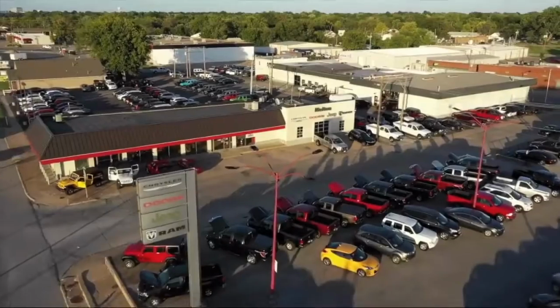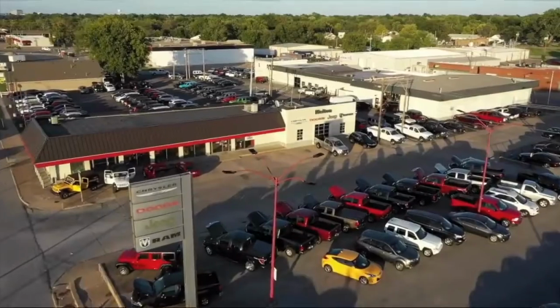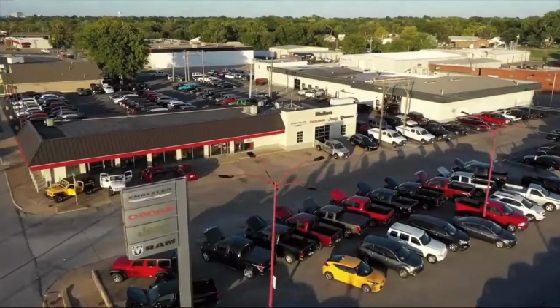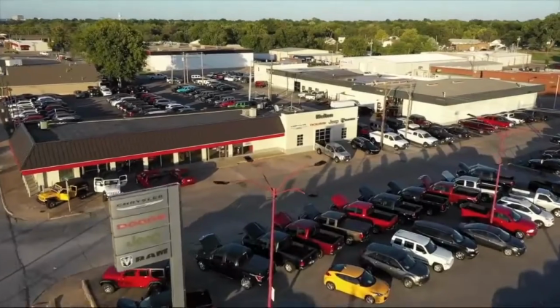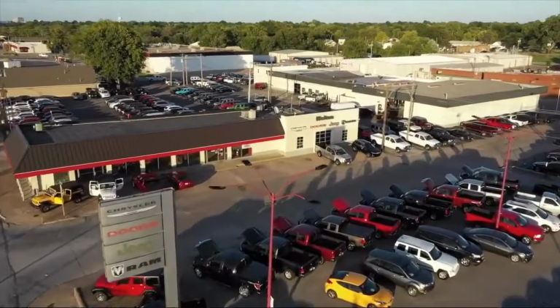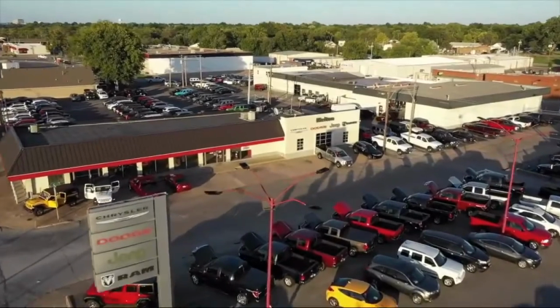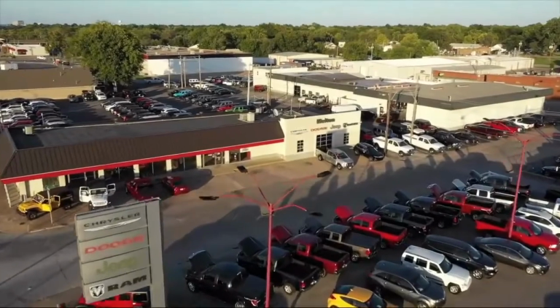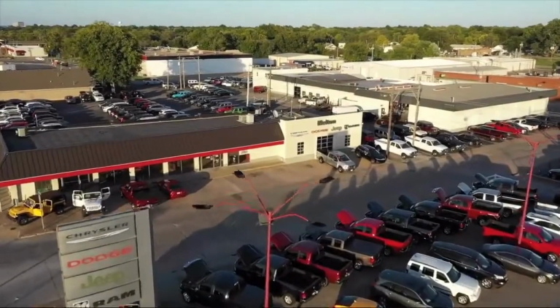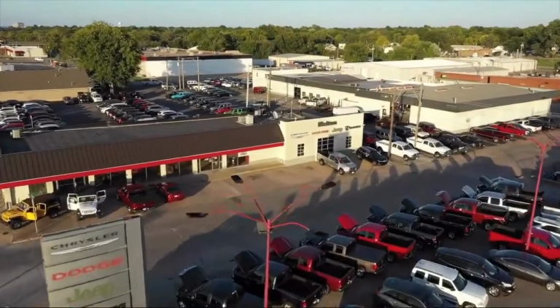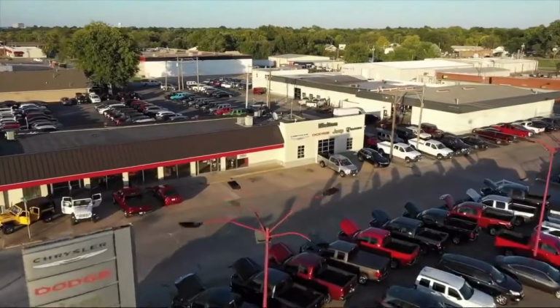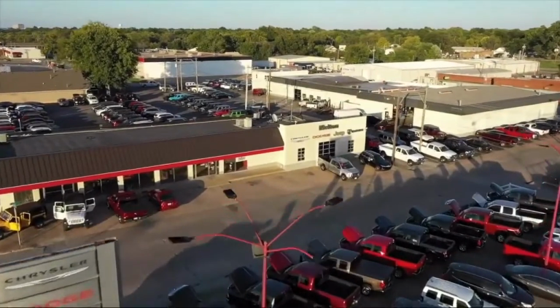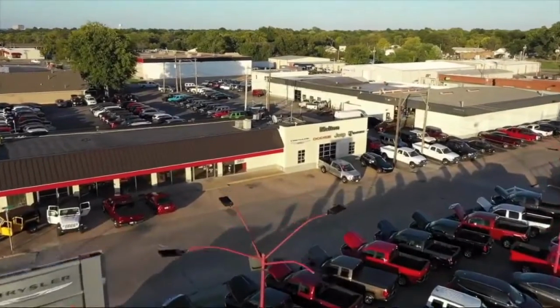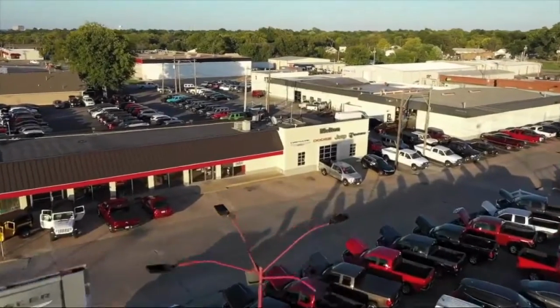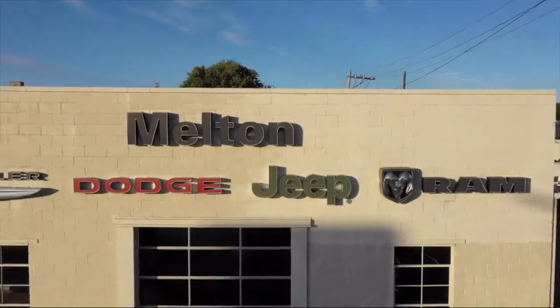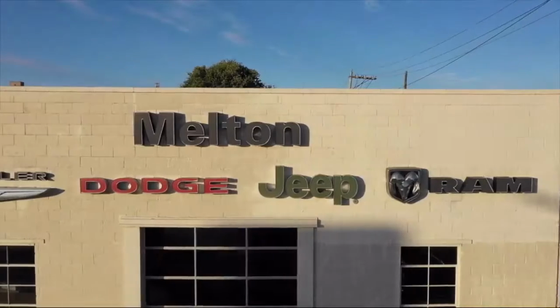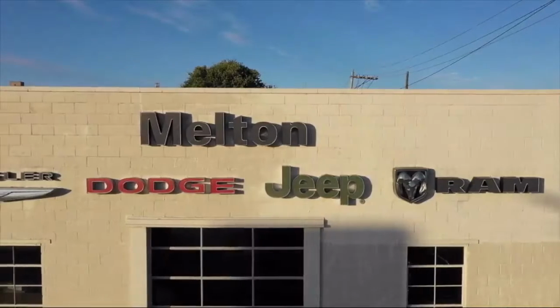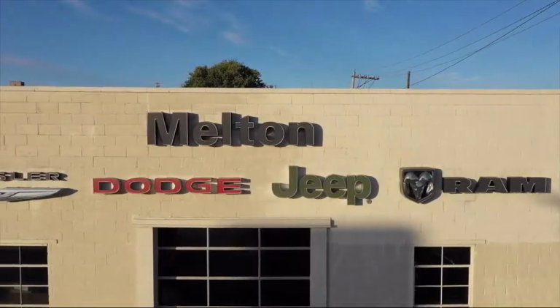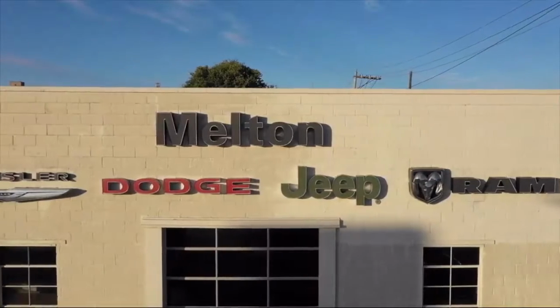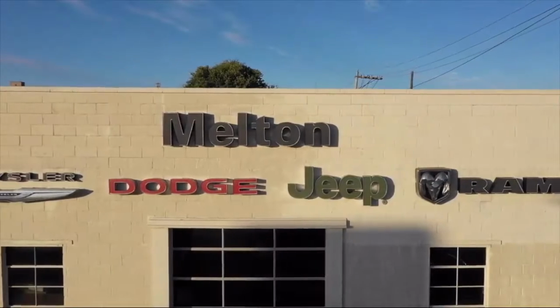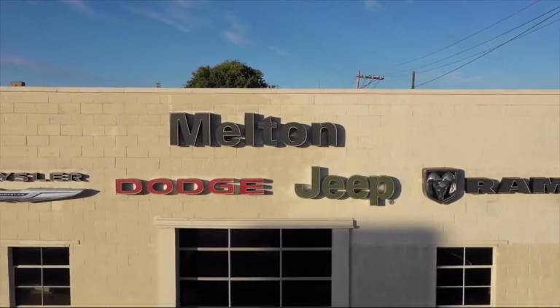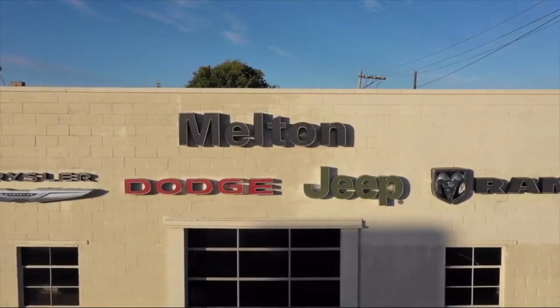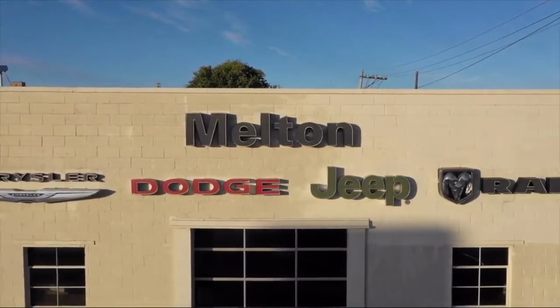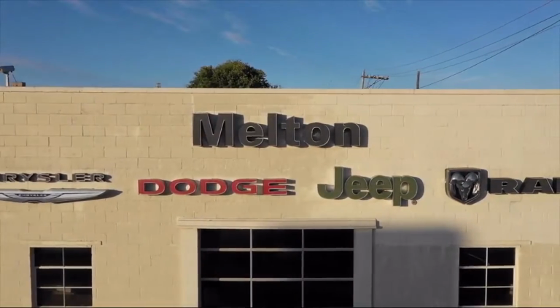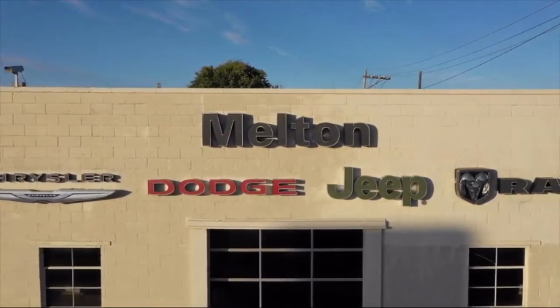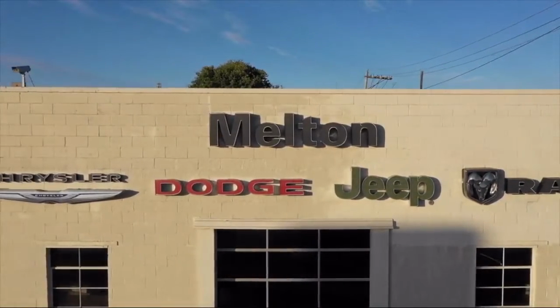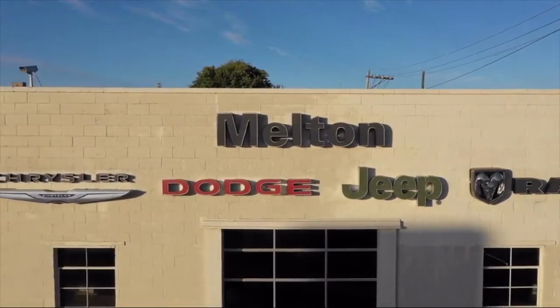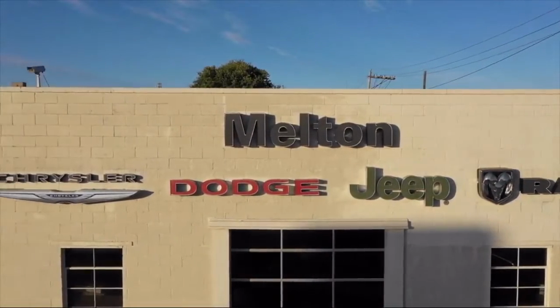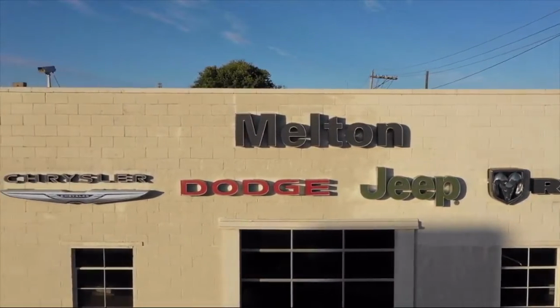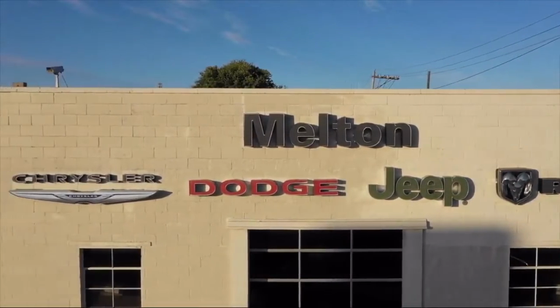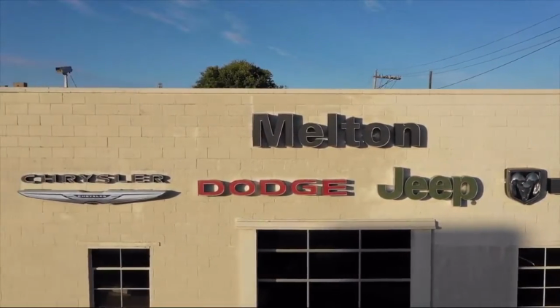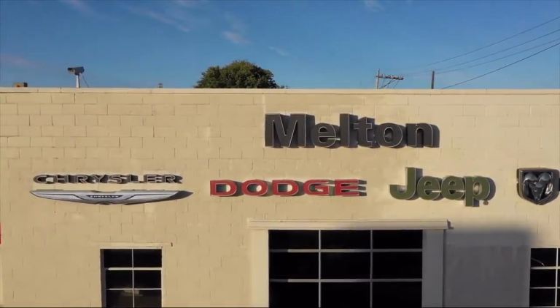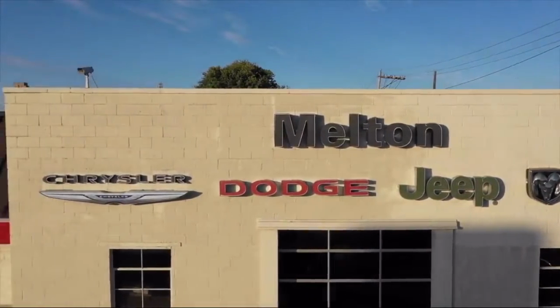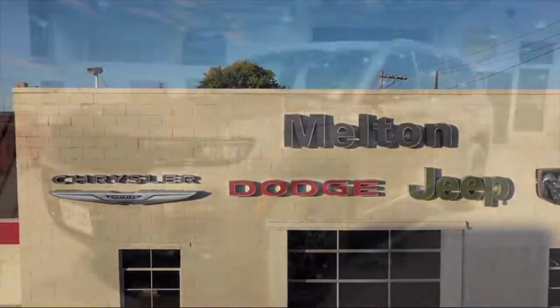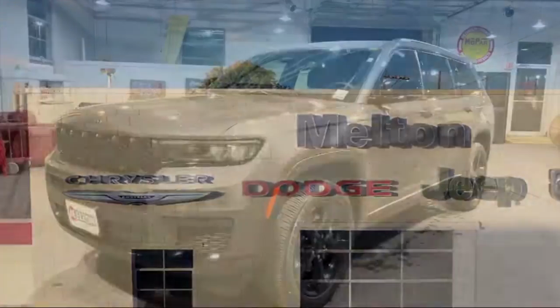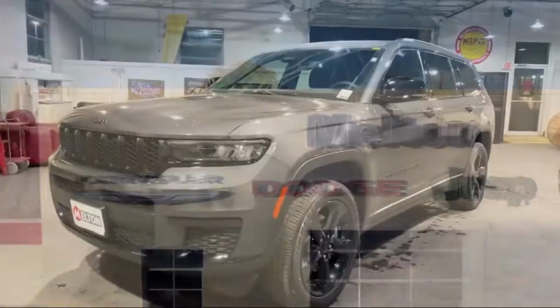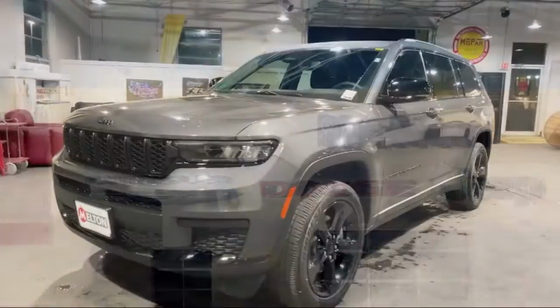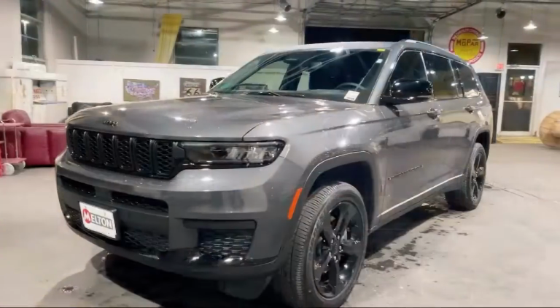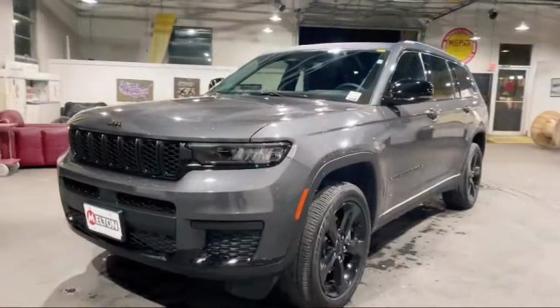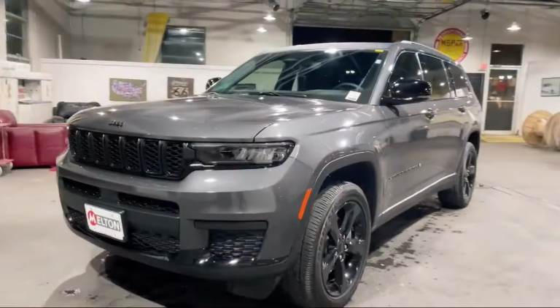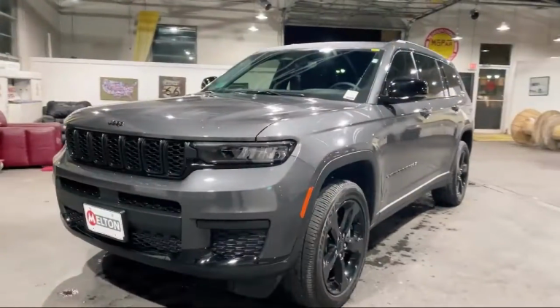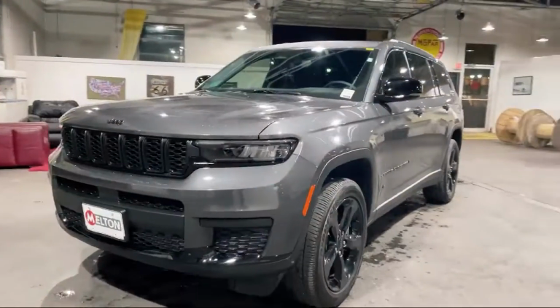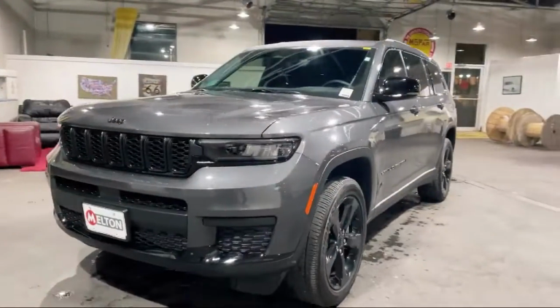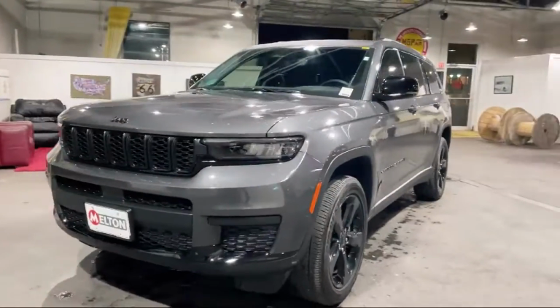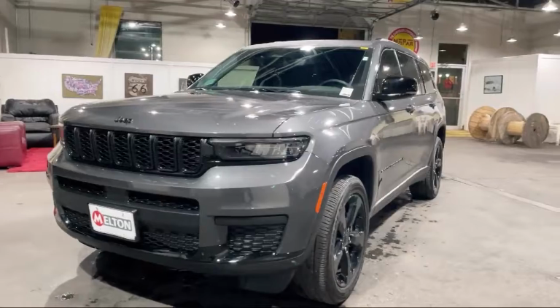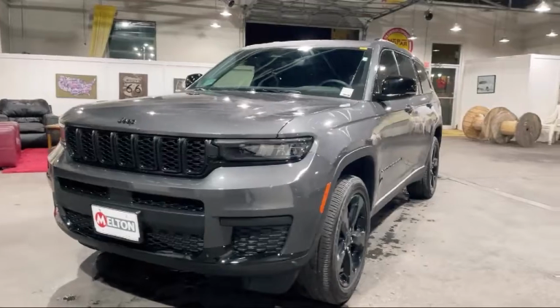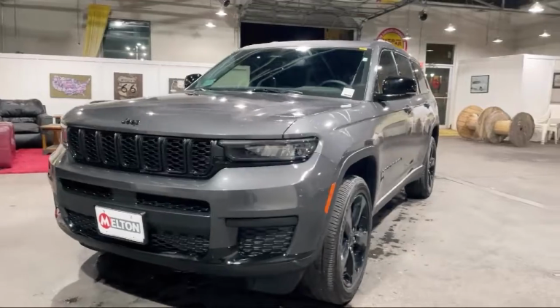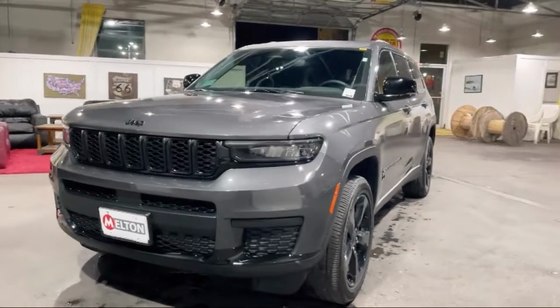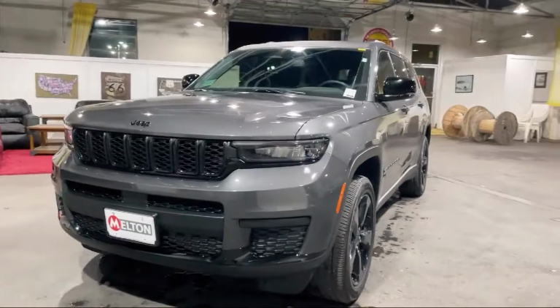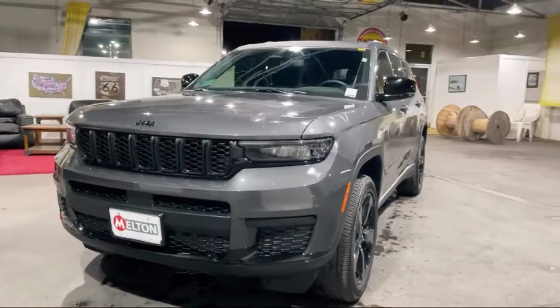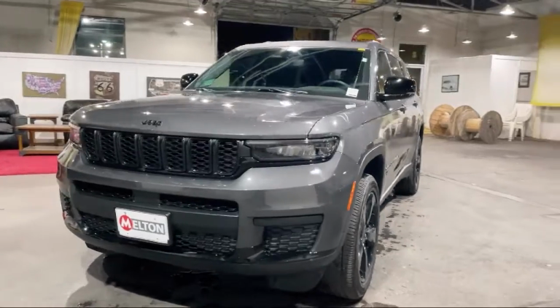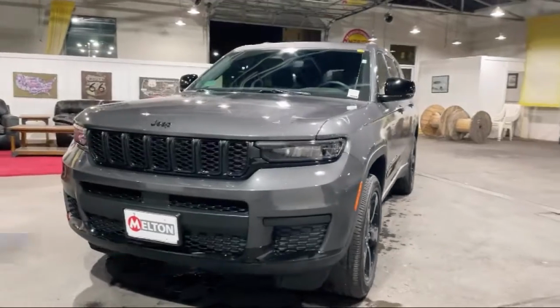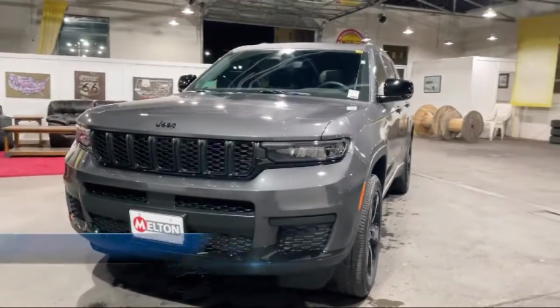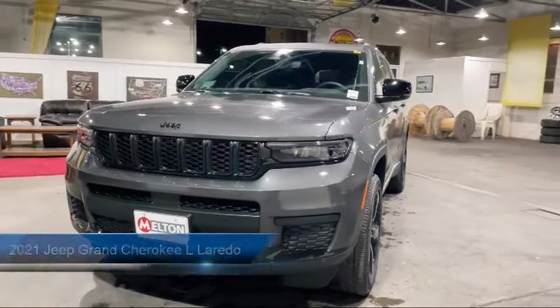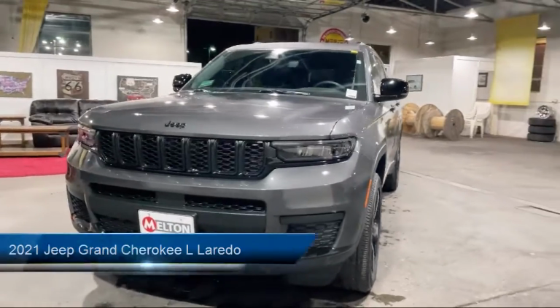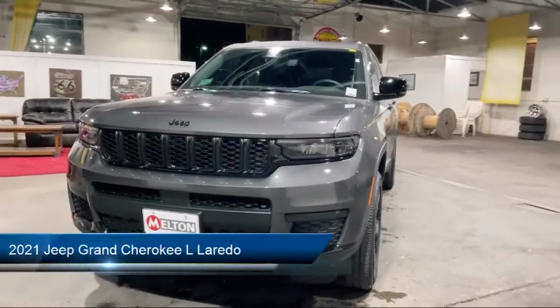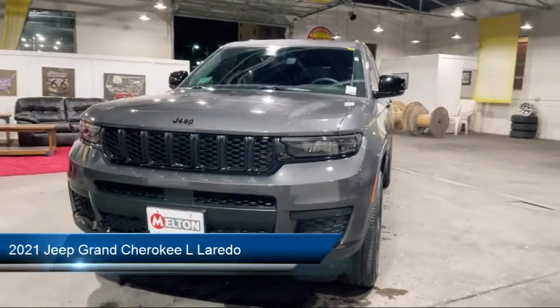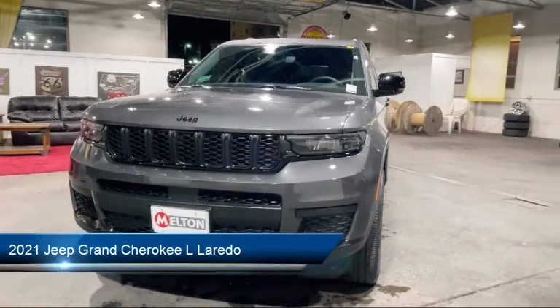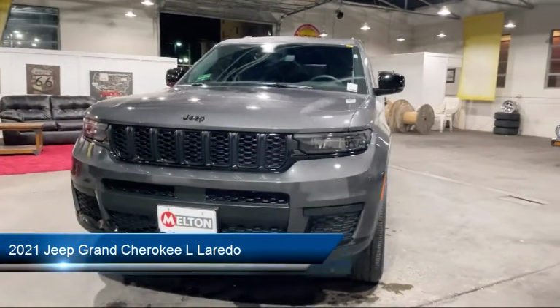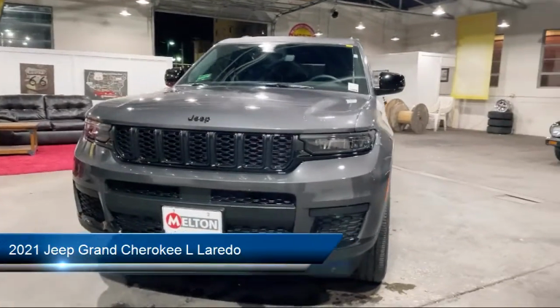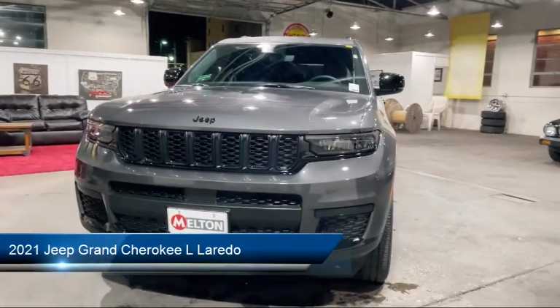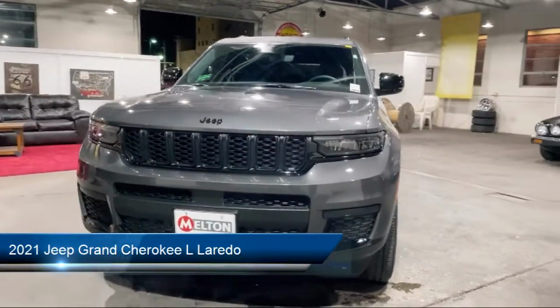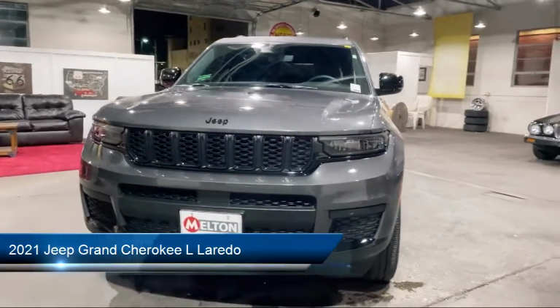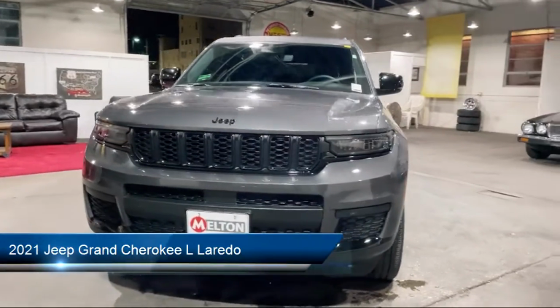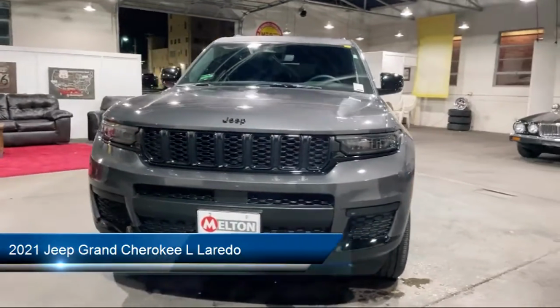Welcome to Melton Chrysler Dodge. Here's a look at another one of our hand-selected vehicles from our inventory.